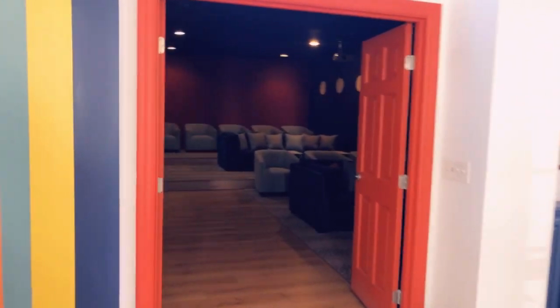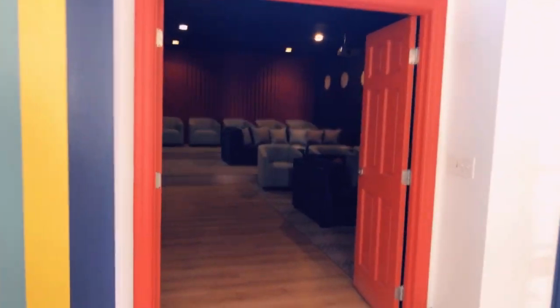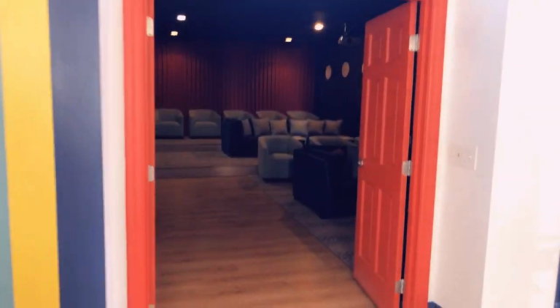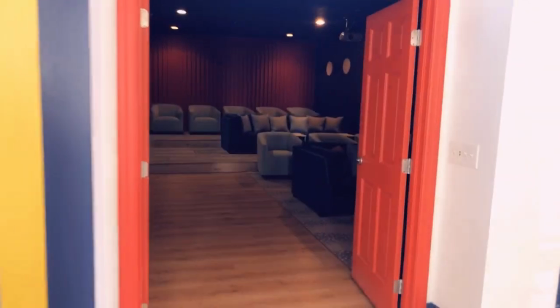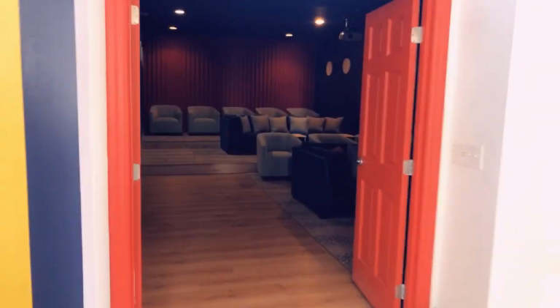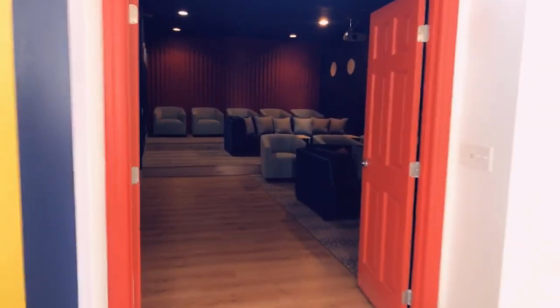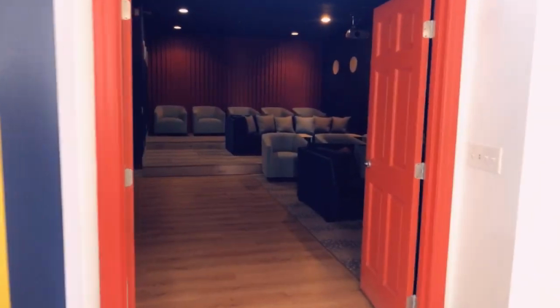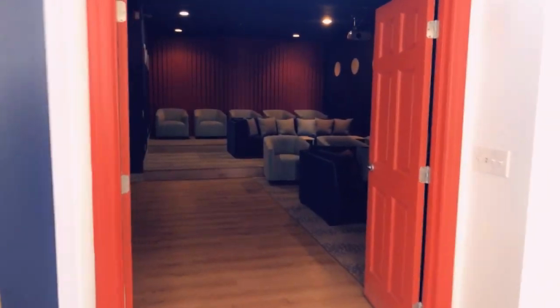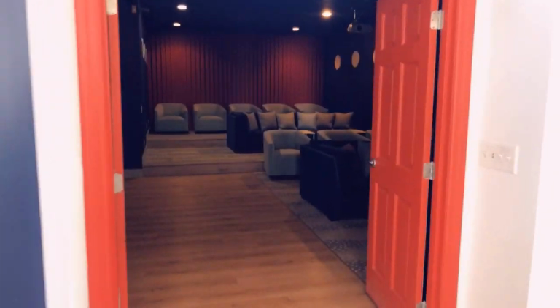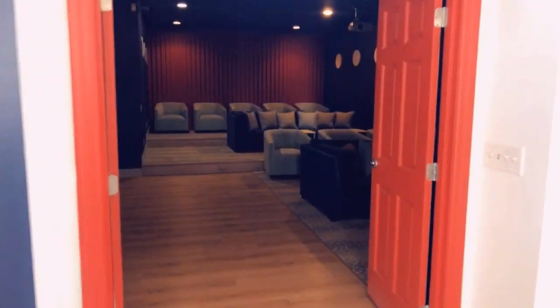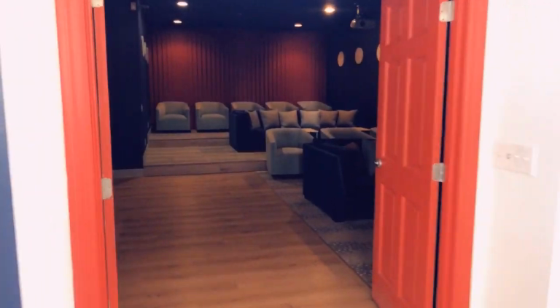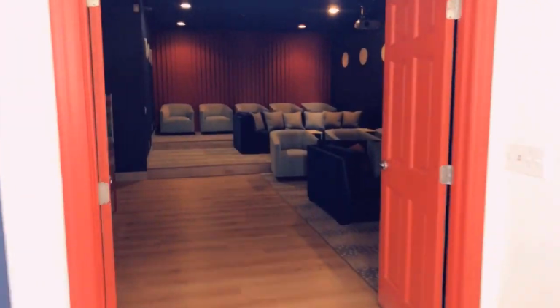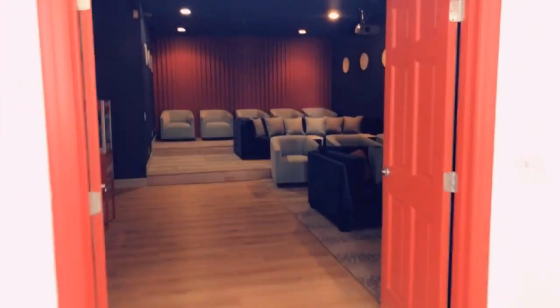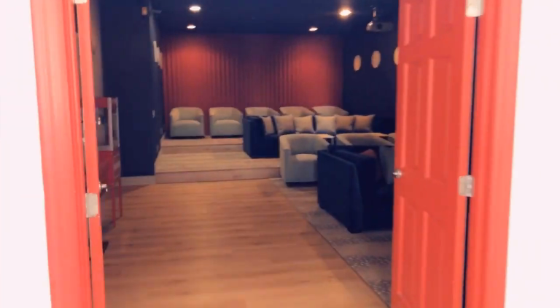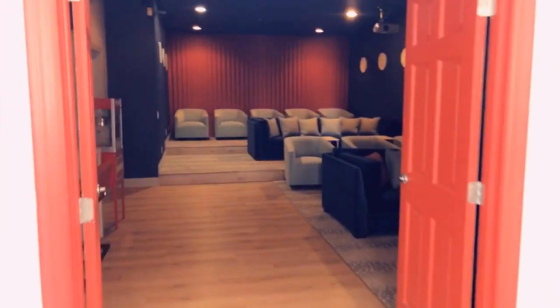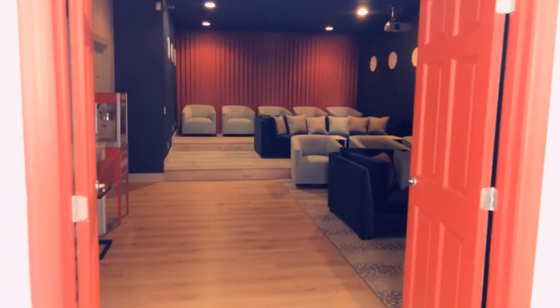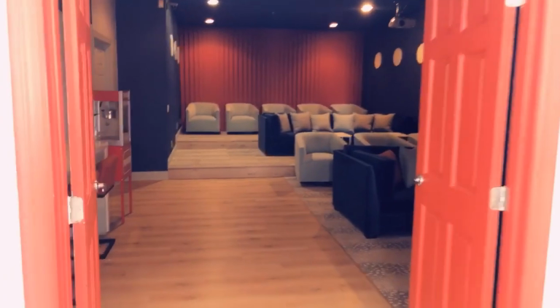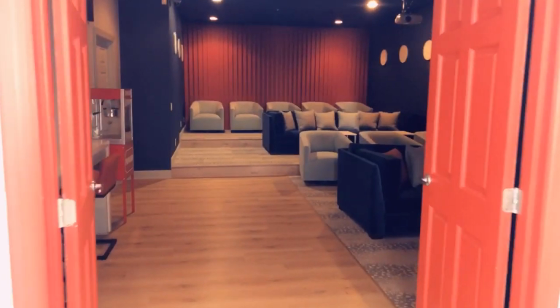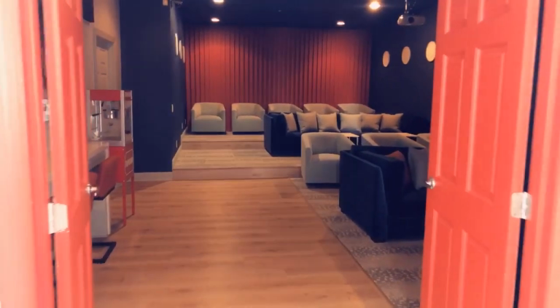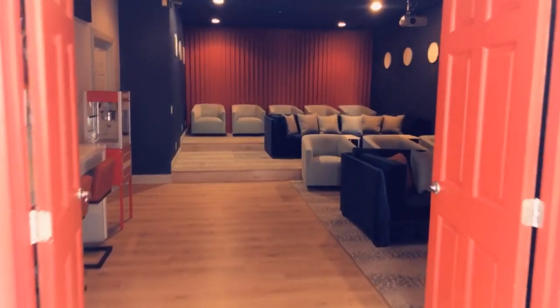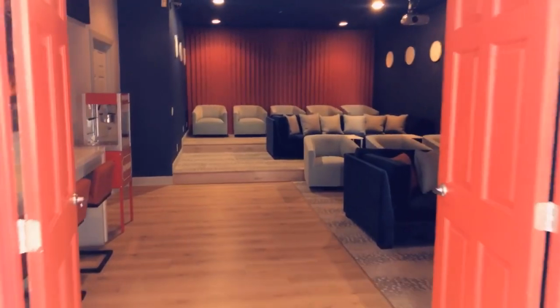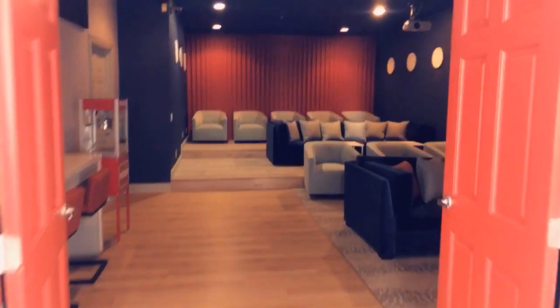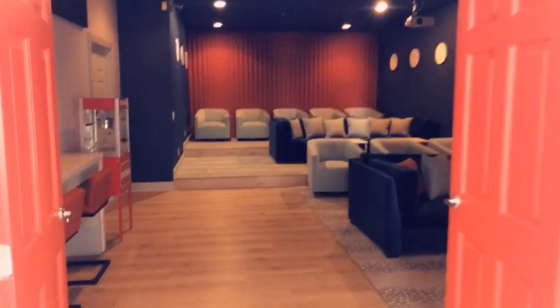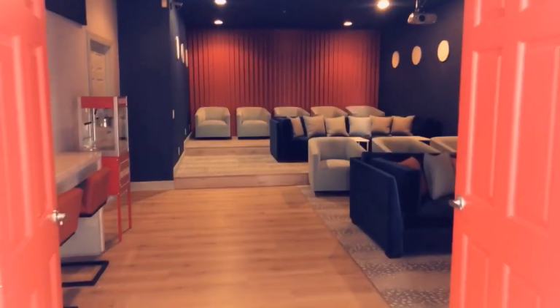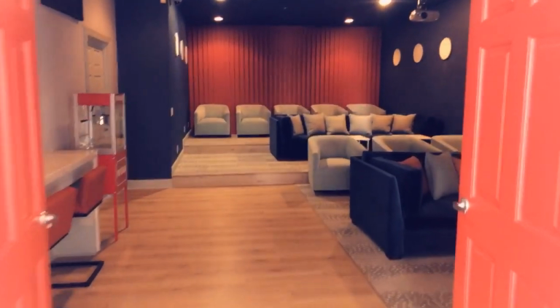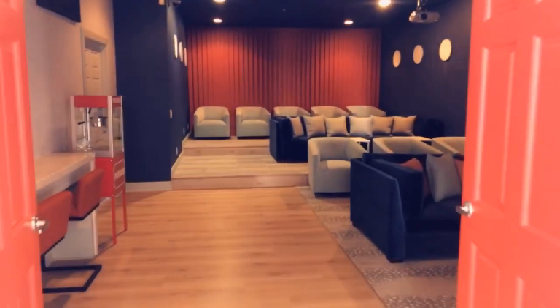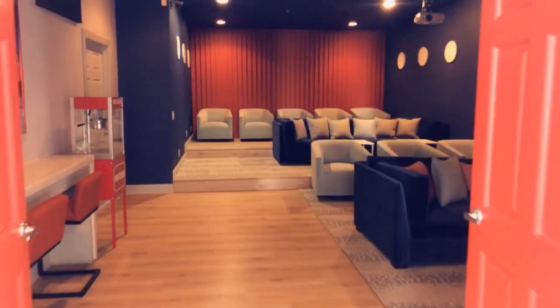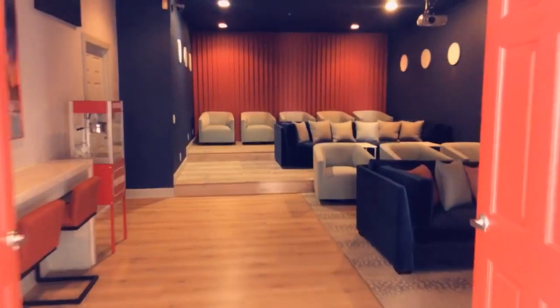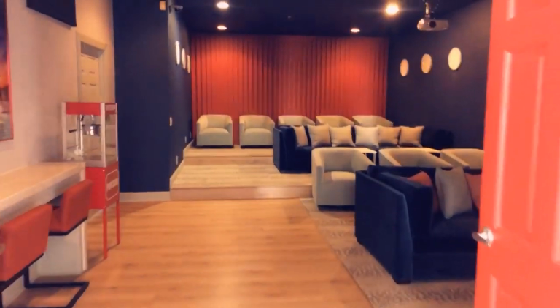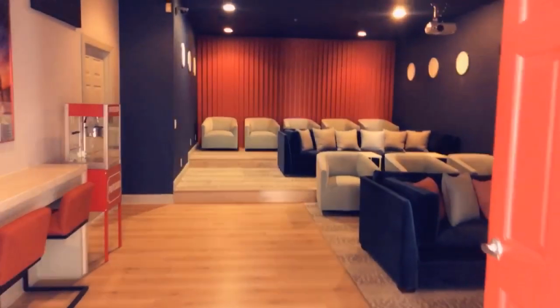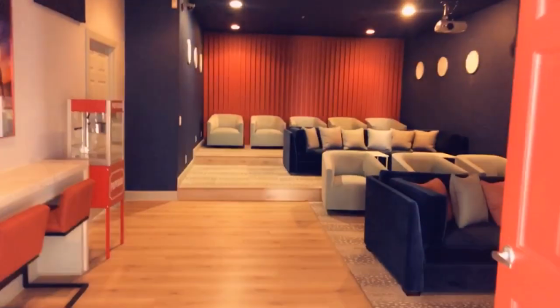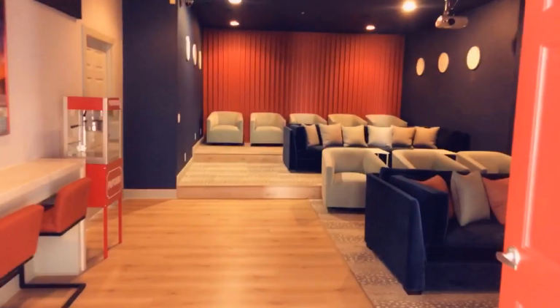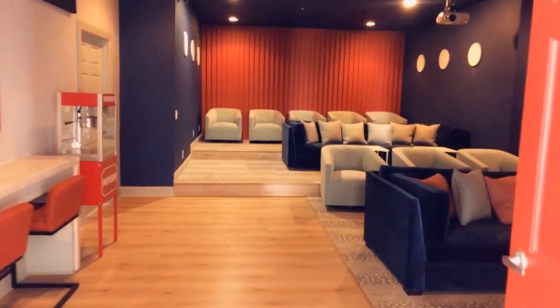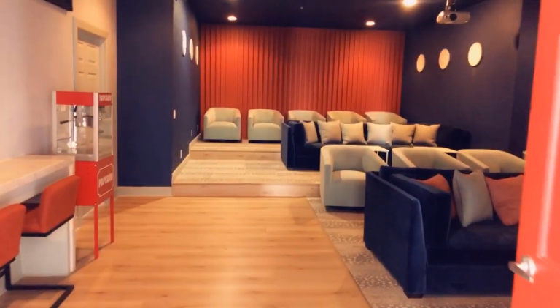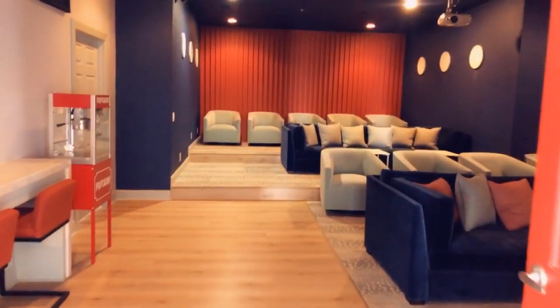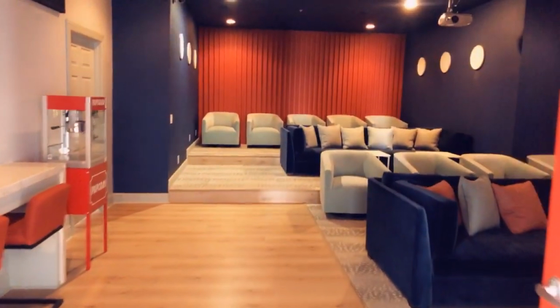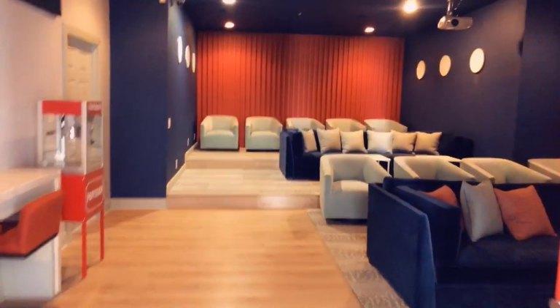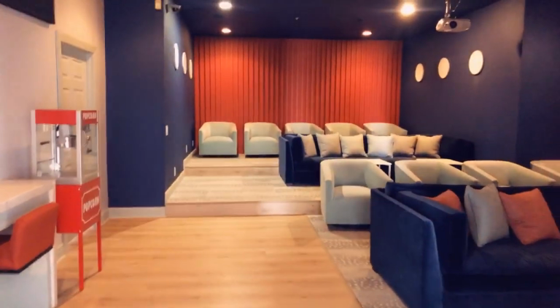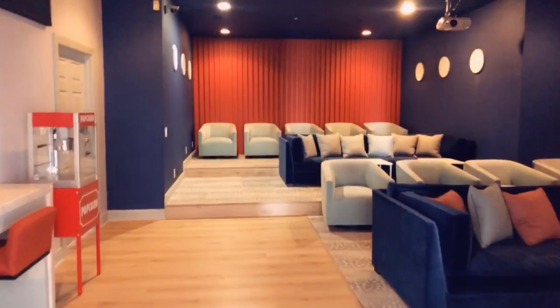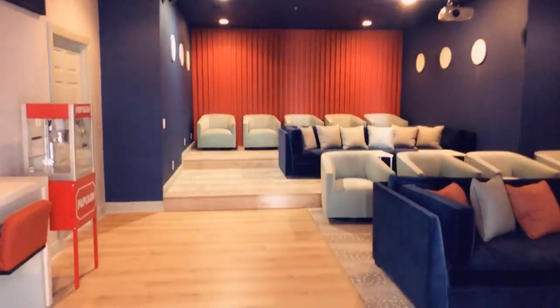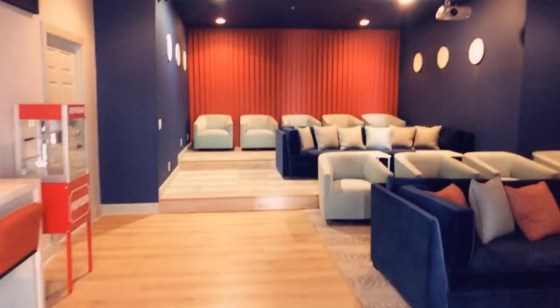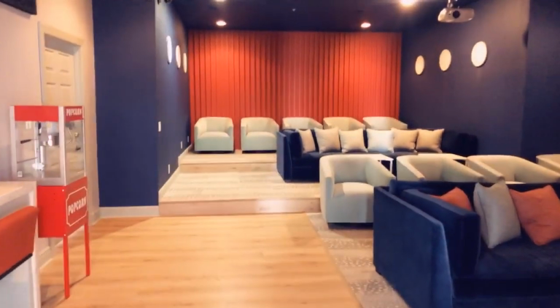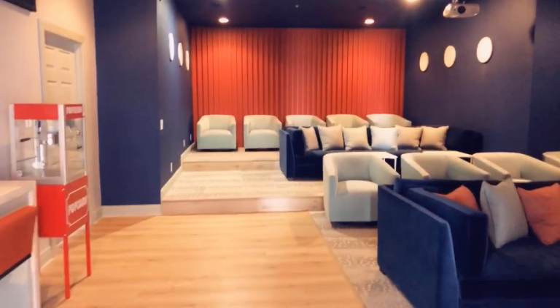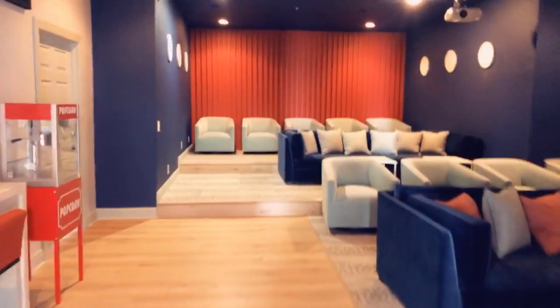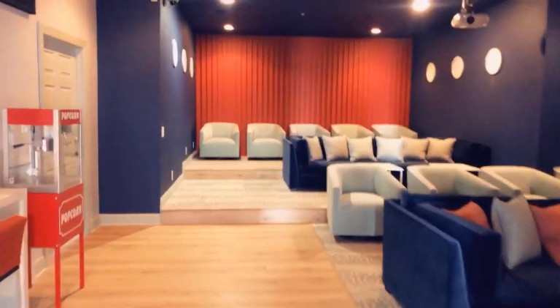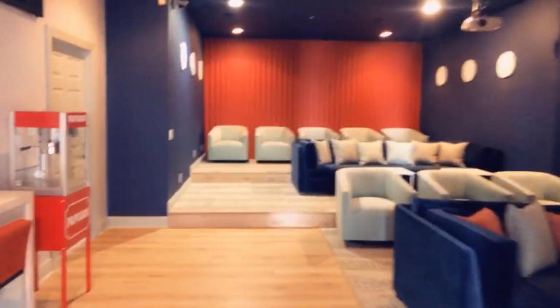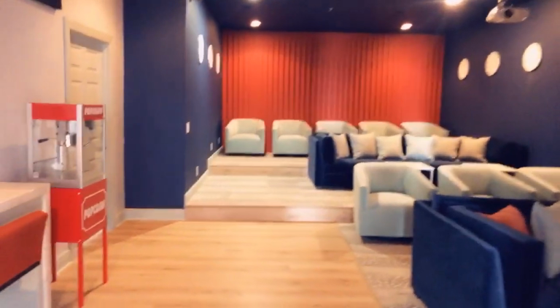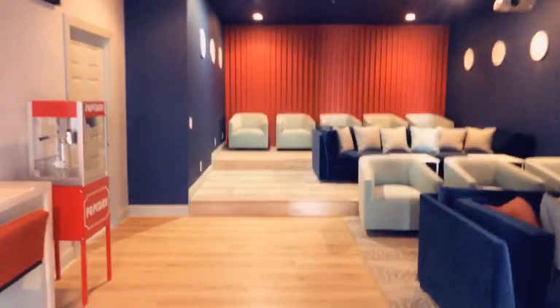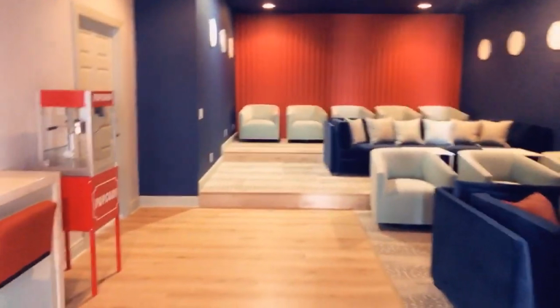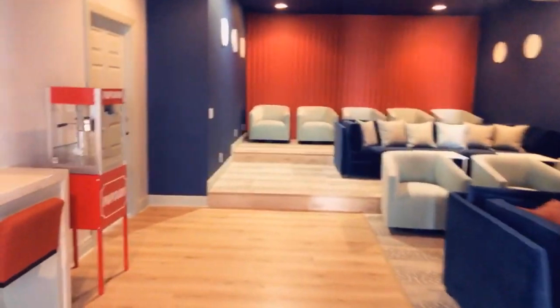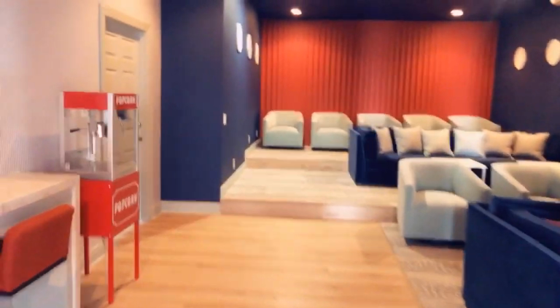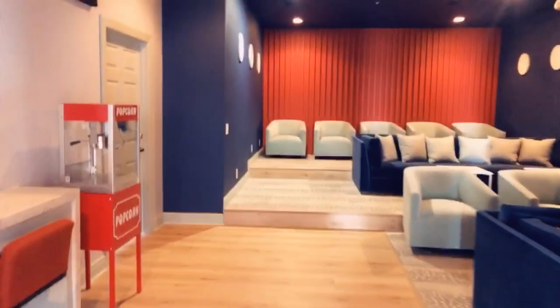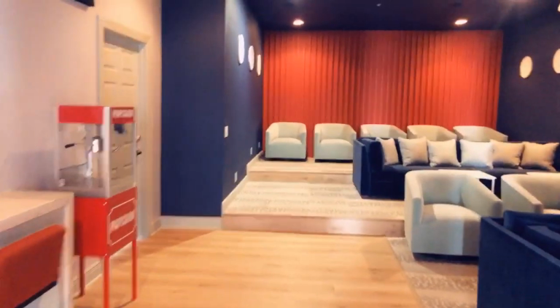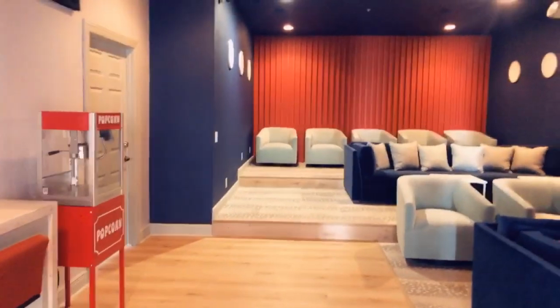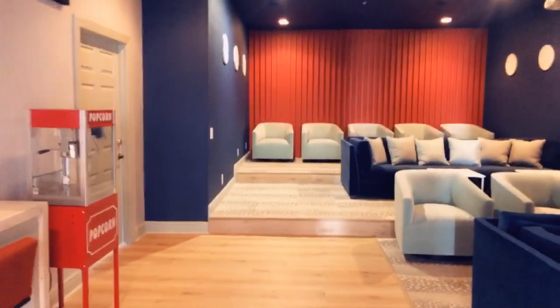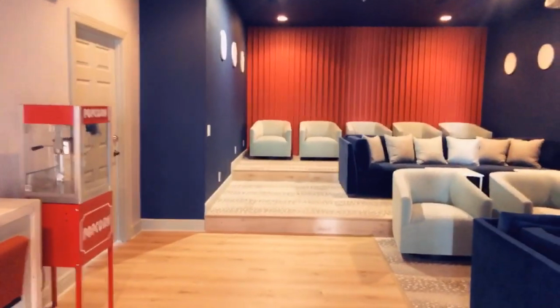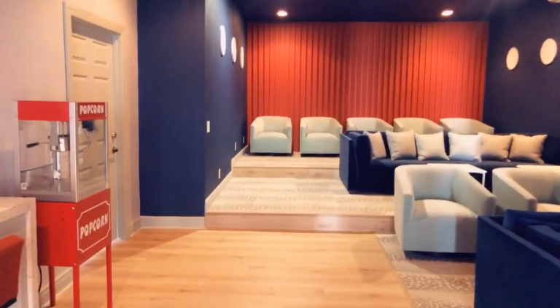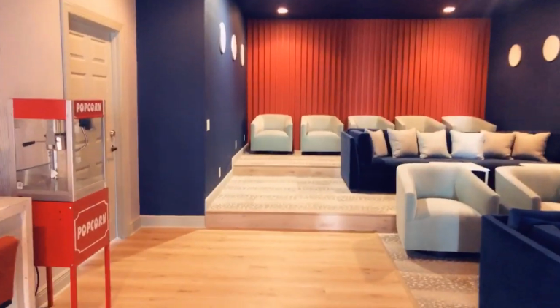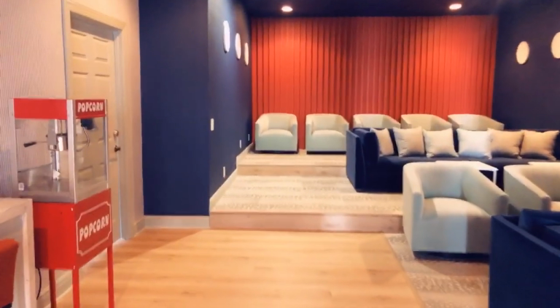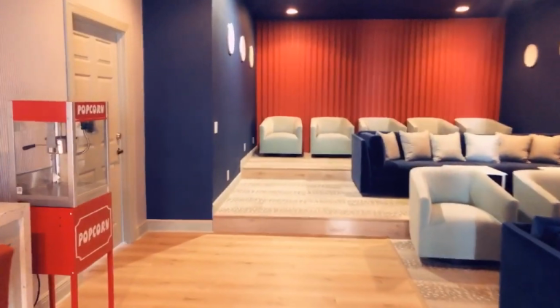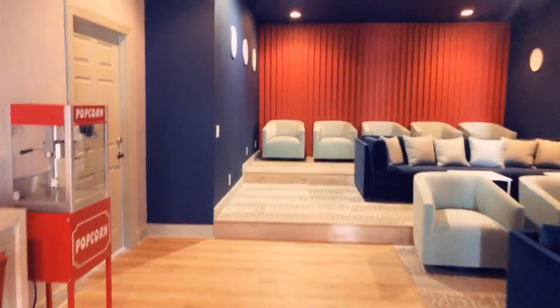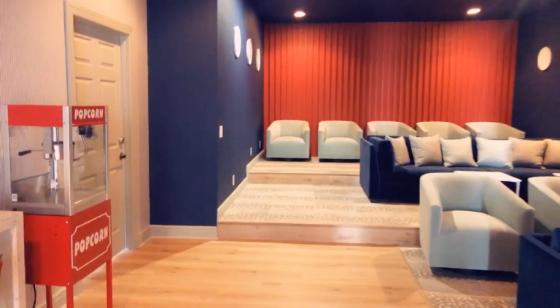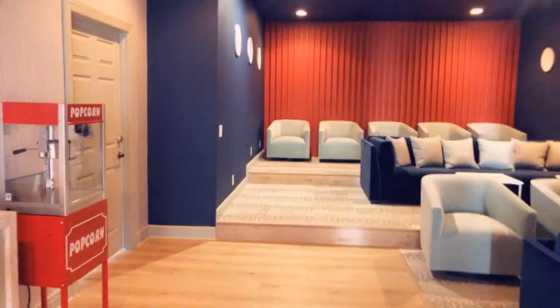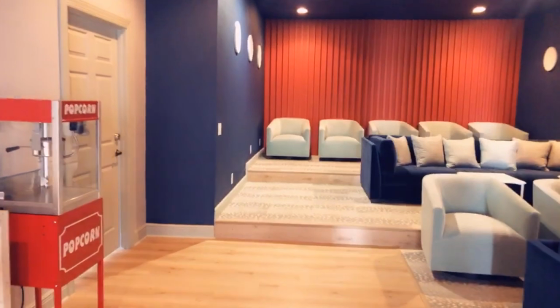Back here we have our theater room. We even have a popcorn machine, and you can use this during office hours.